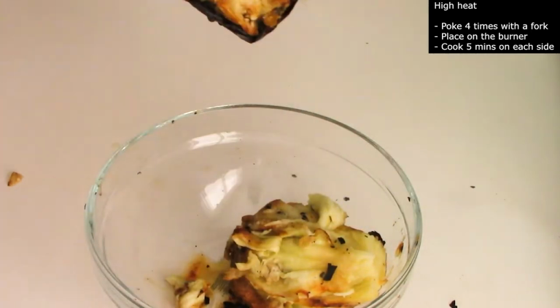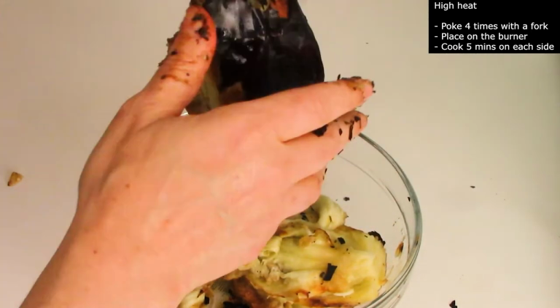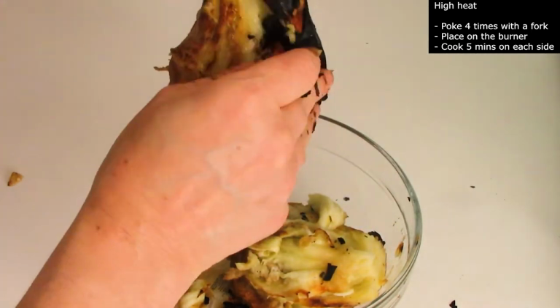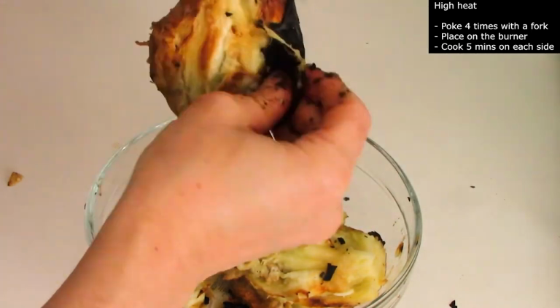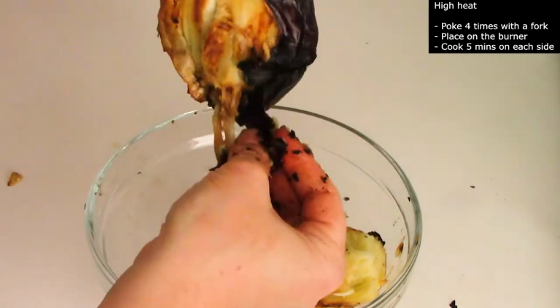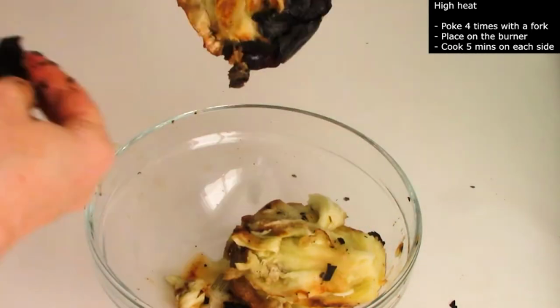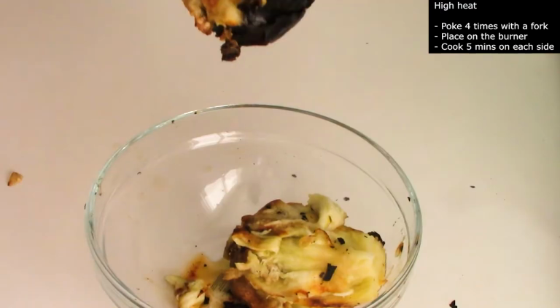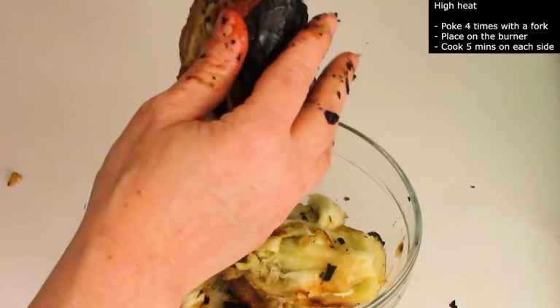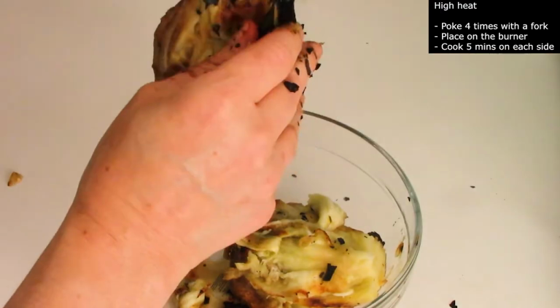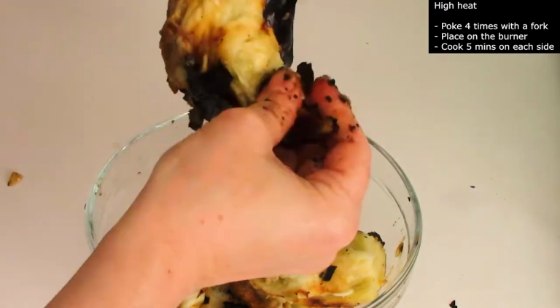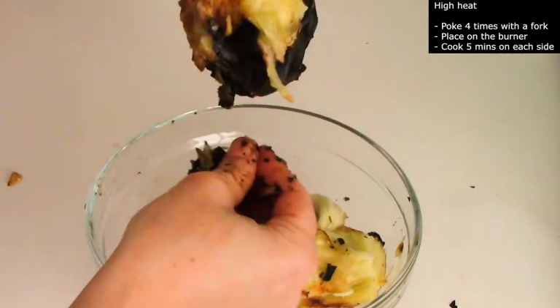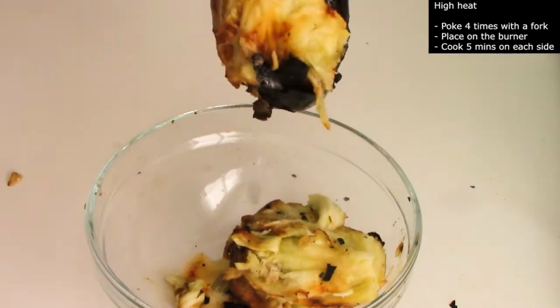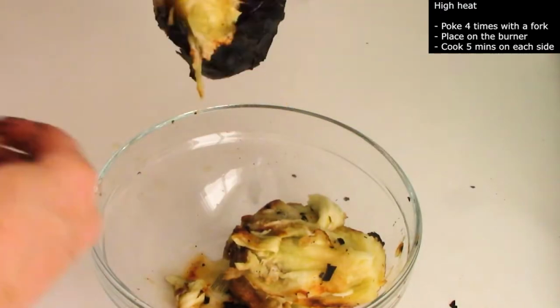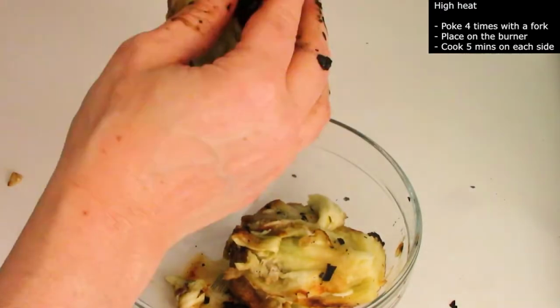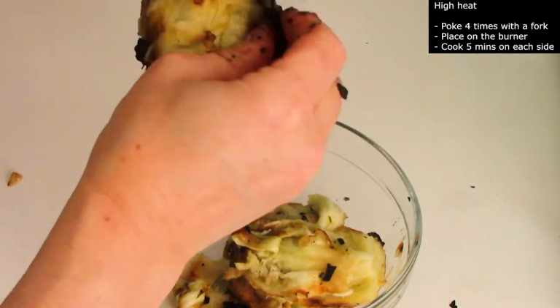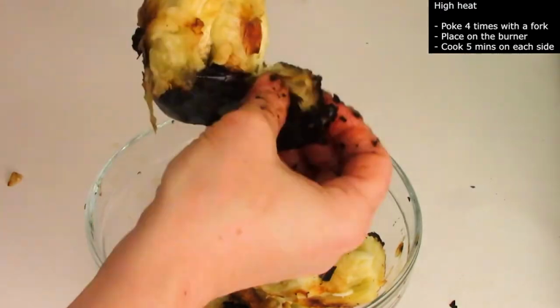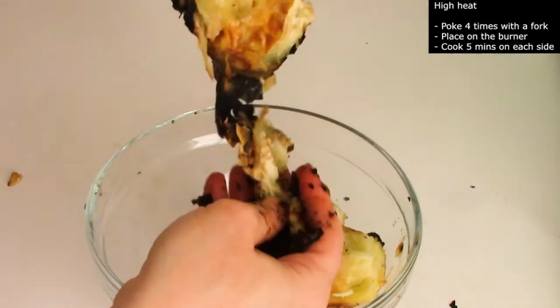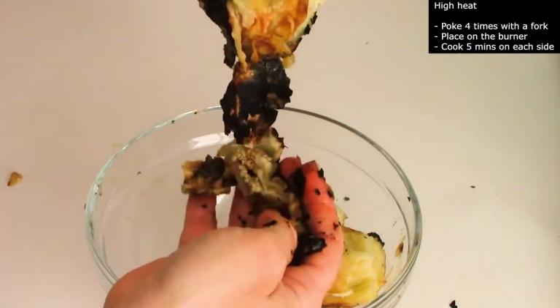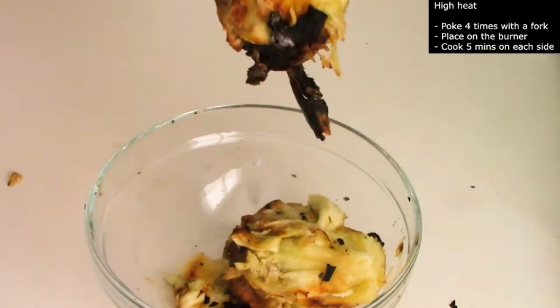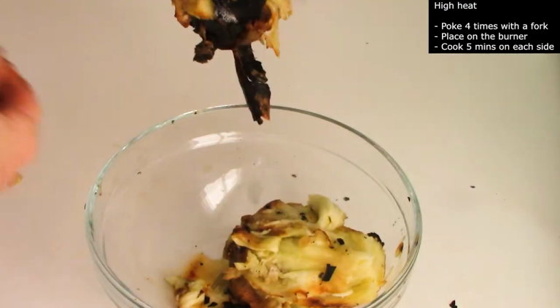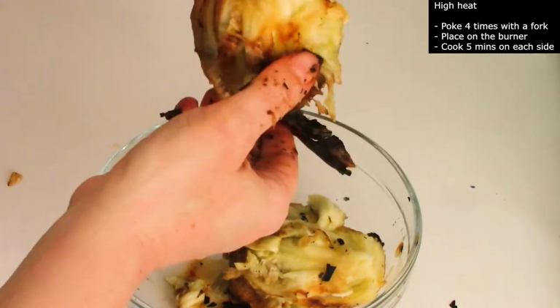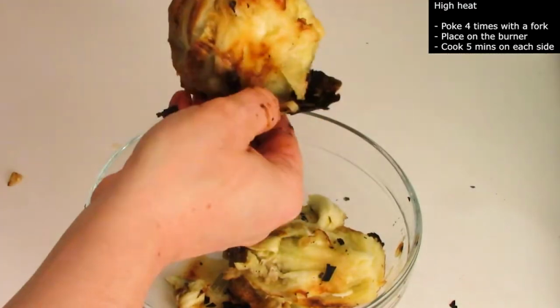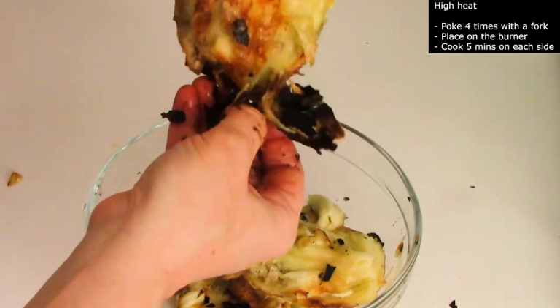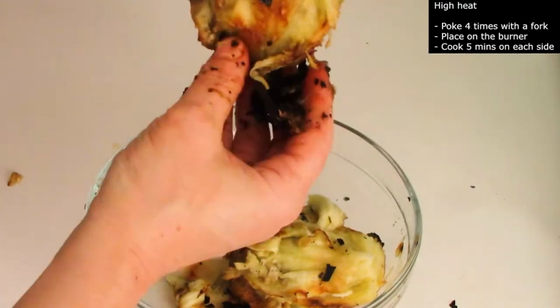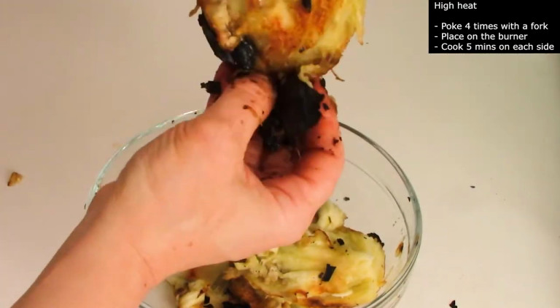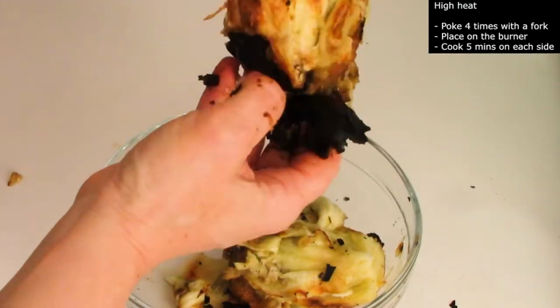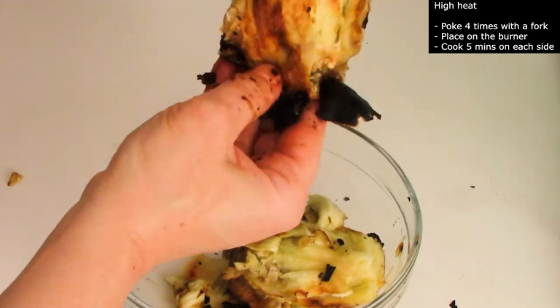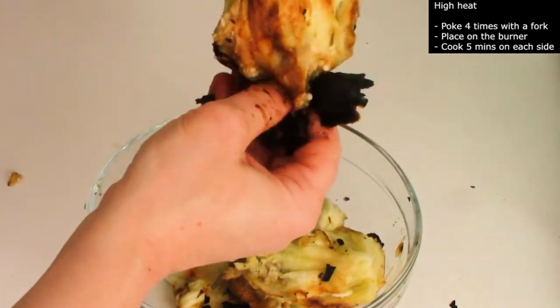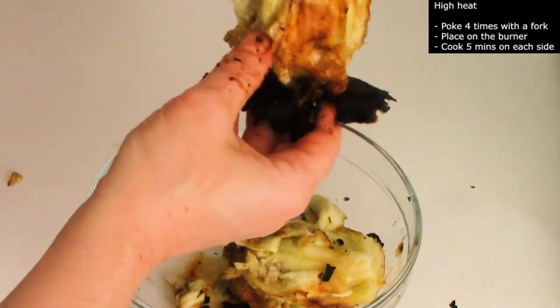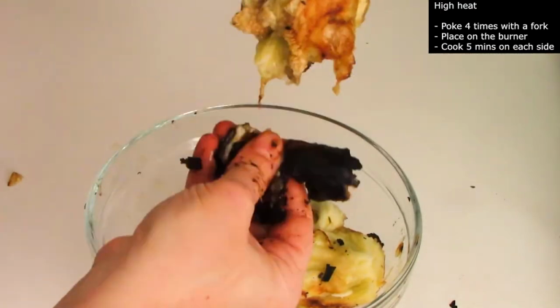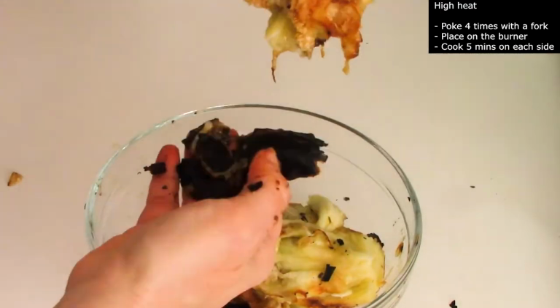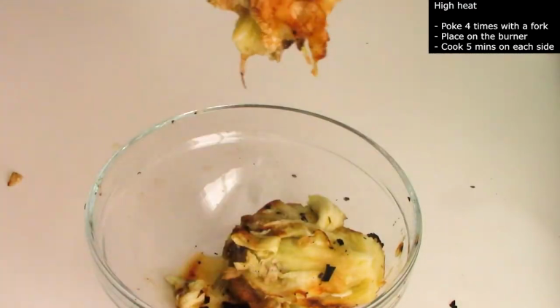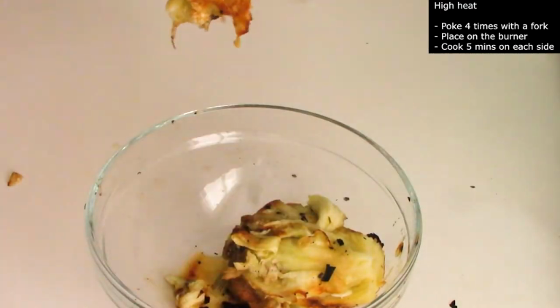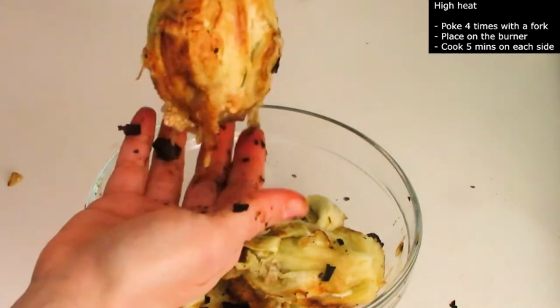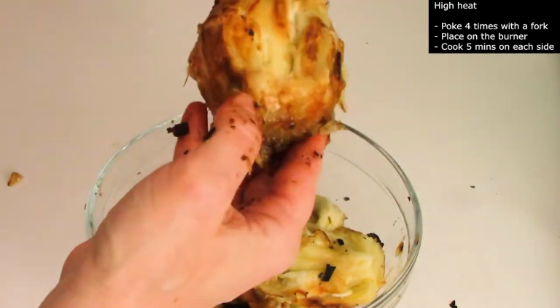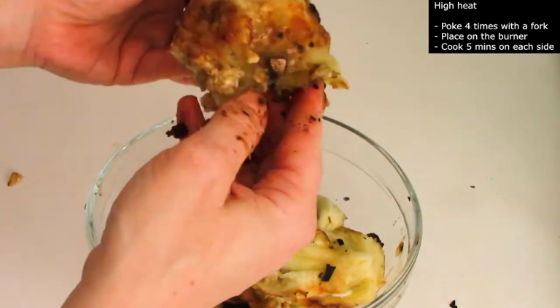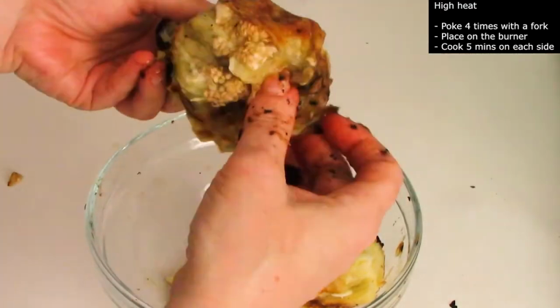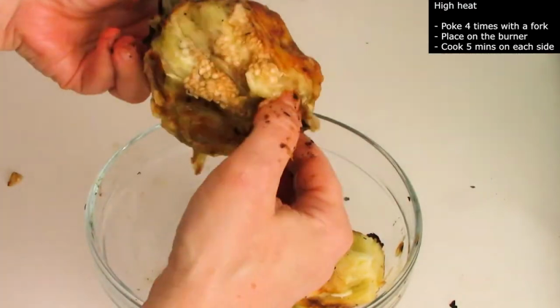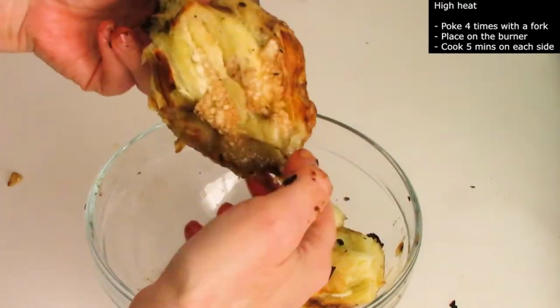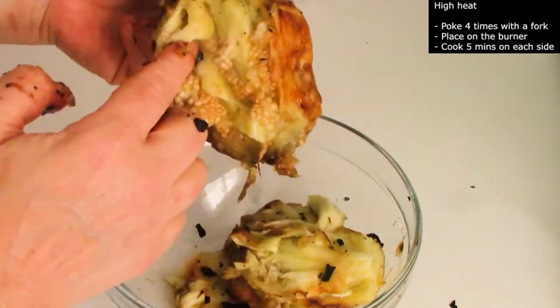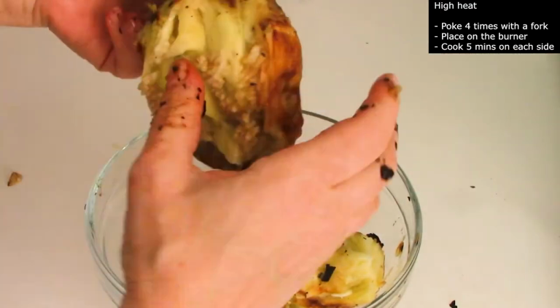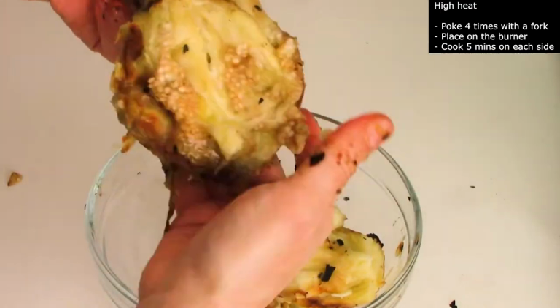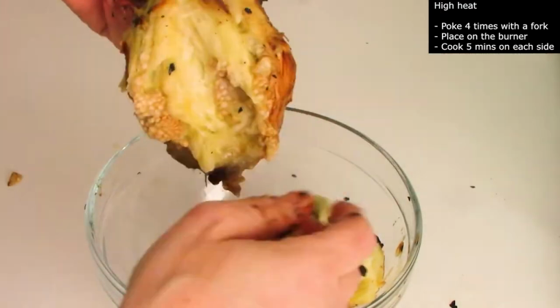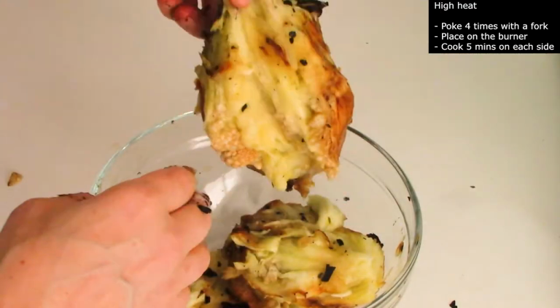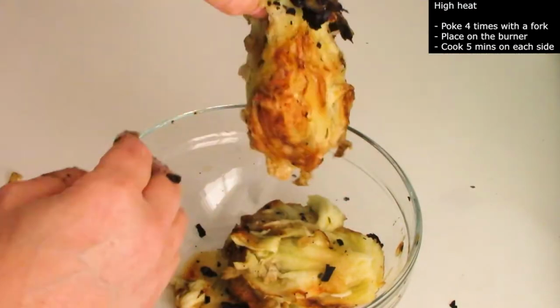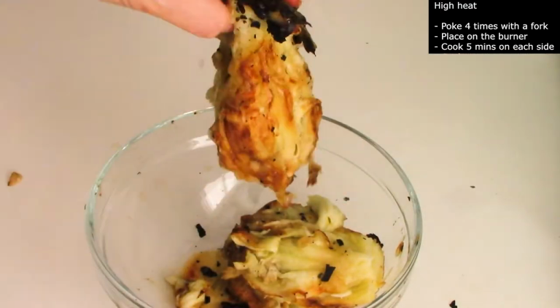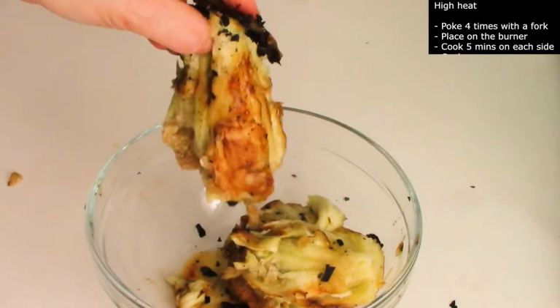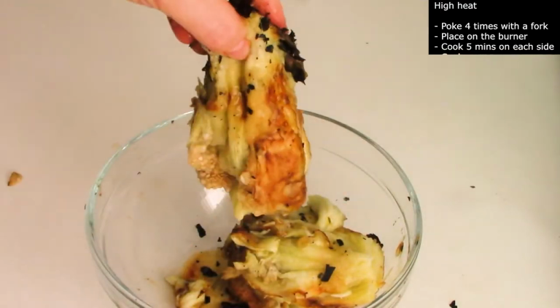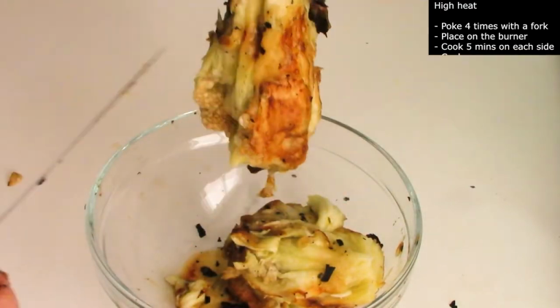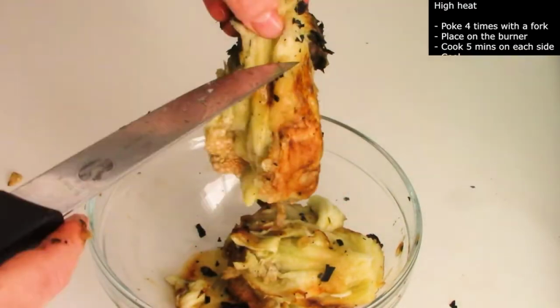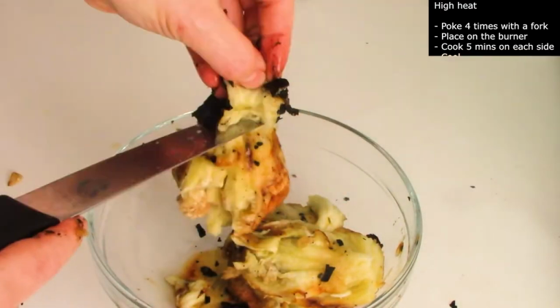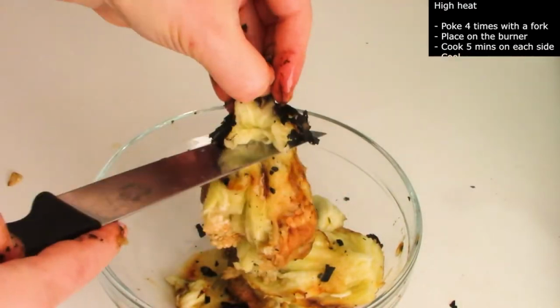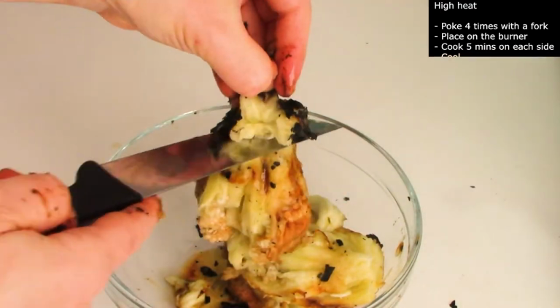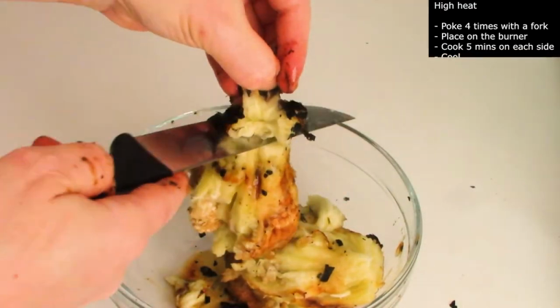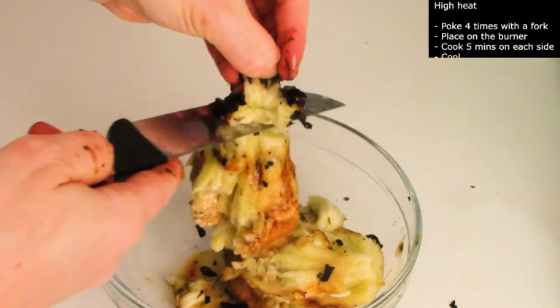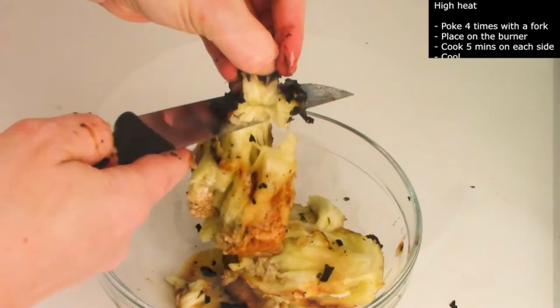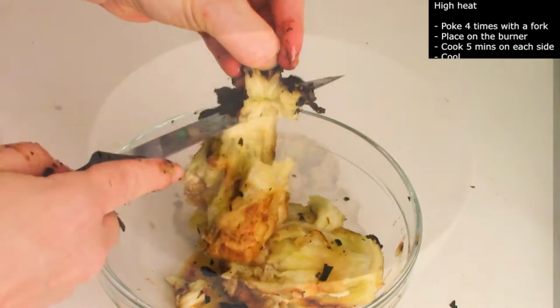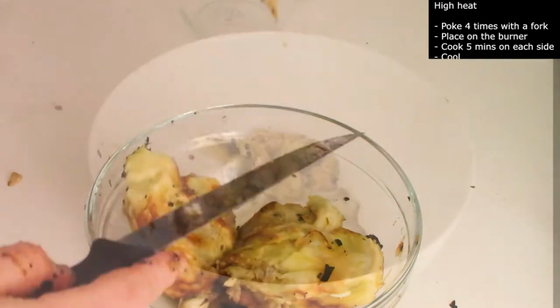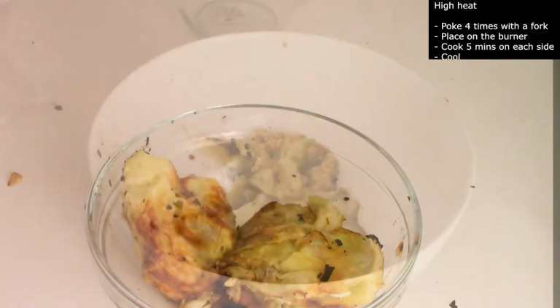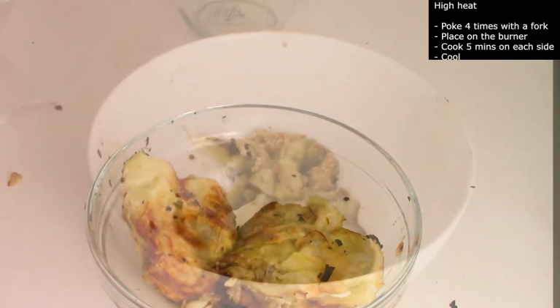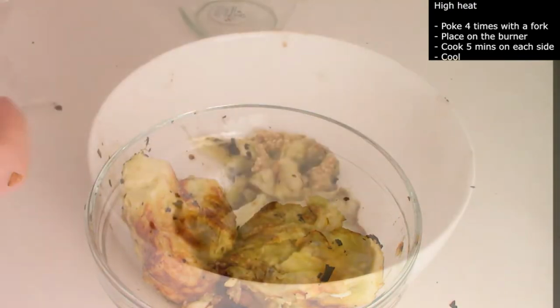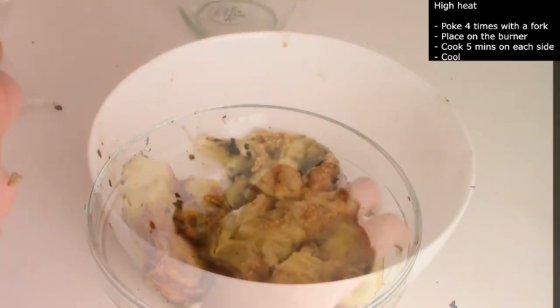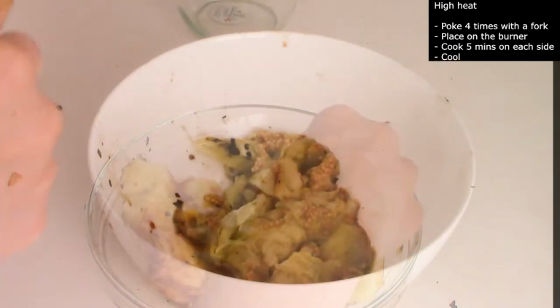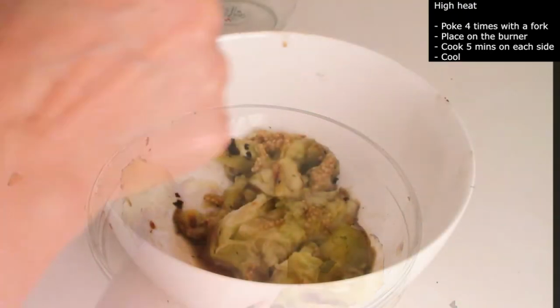Place the eggplant in a bowl and wait for it to cool down. Then you can peel it easily.